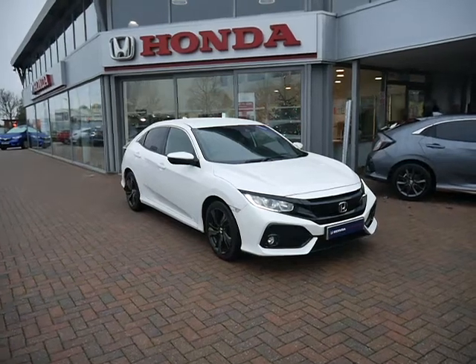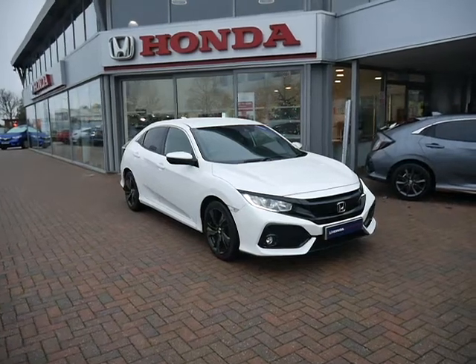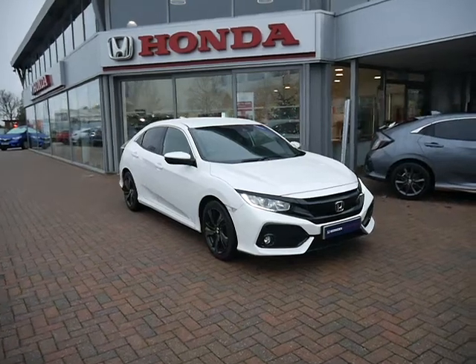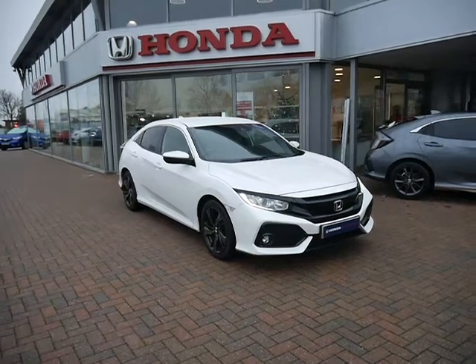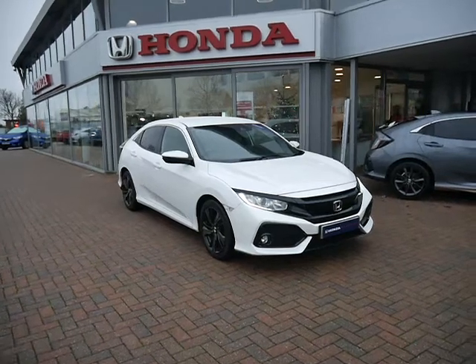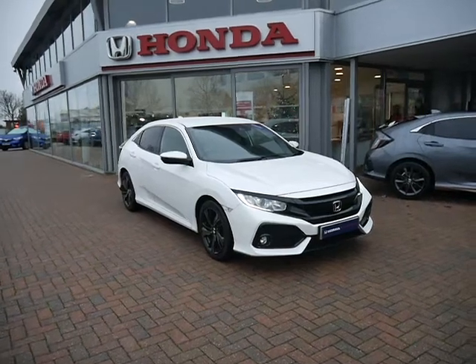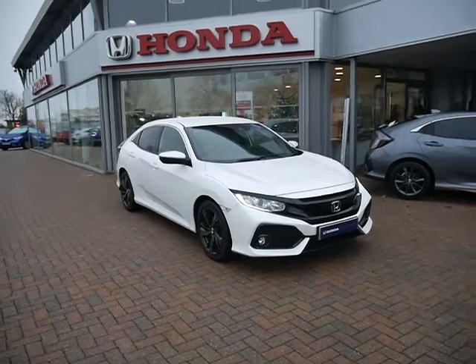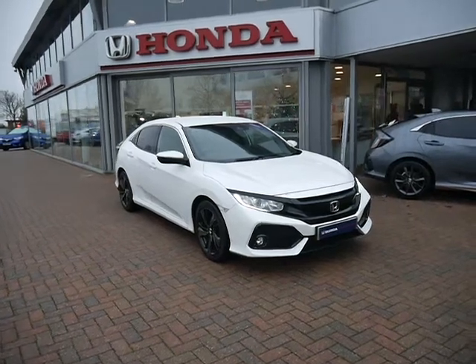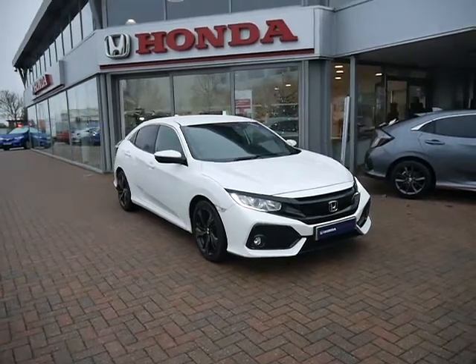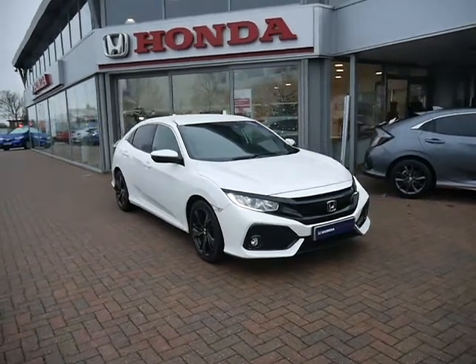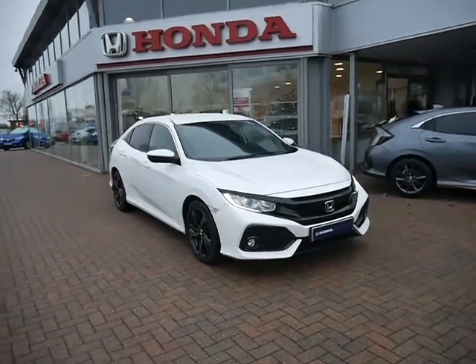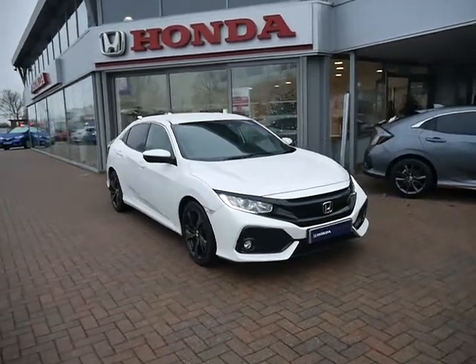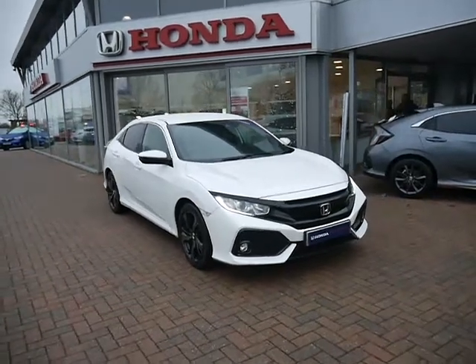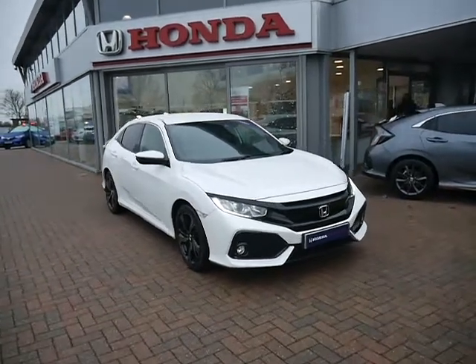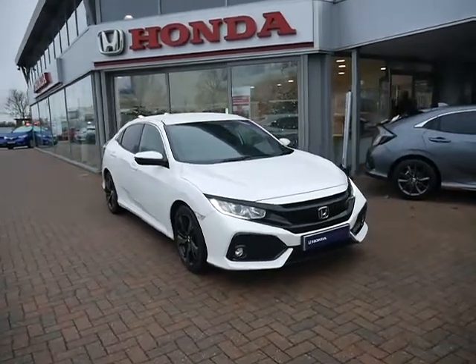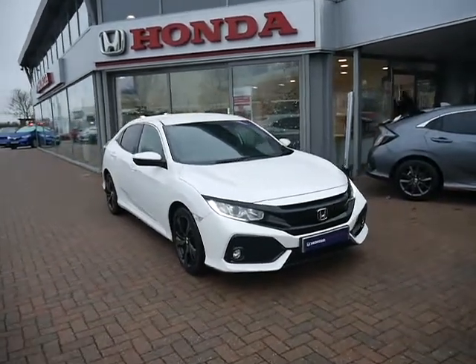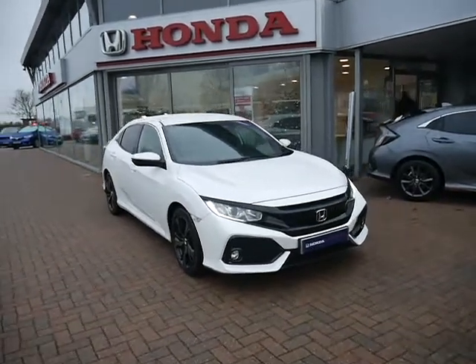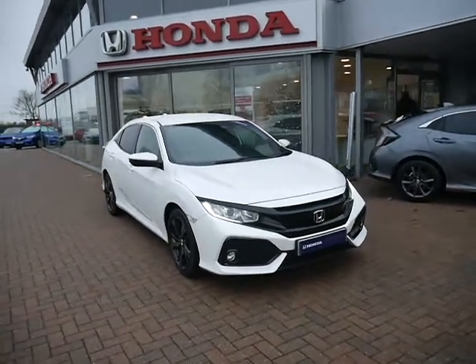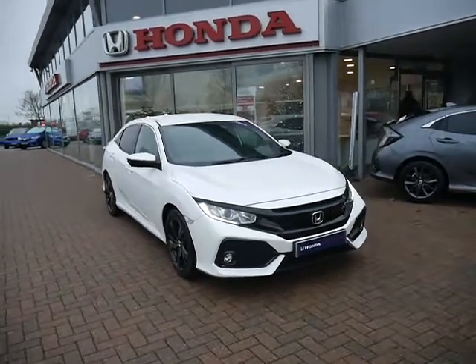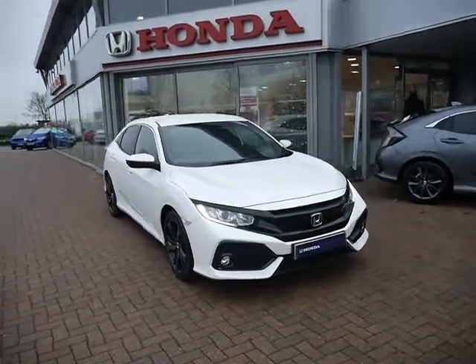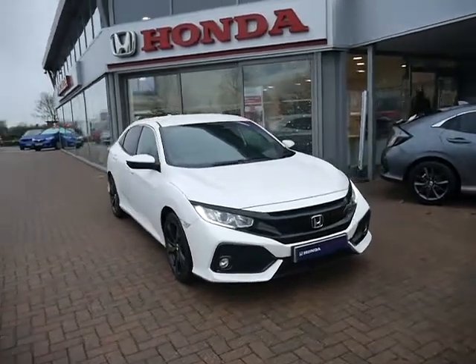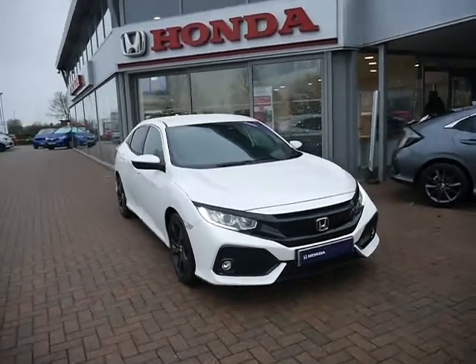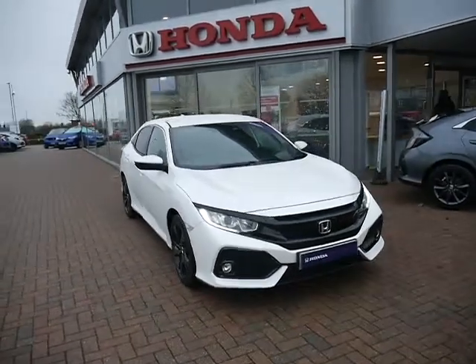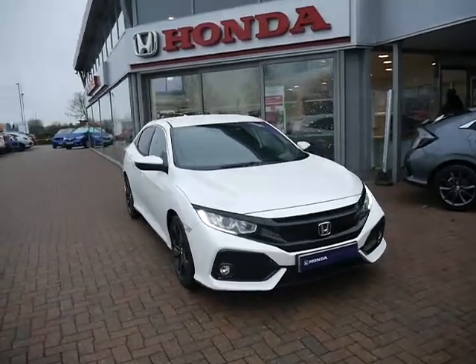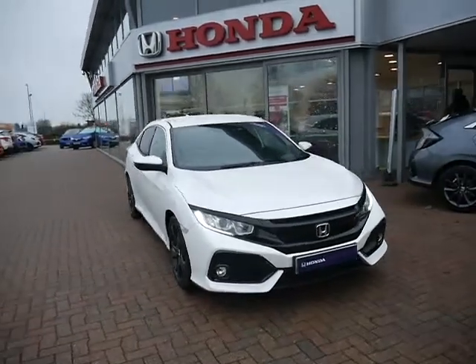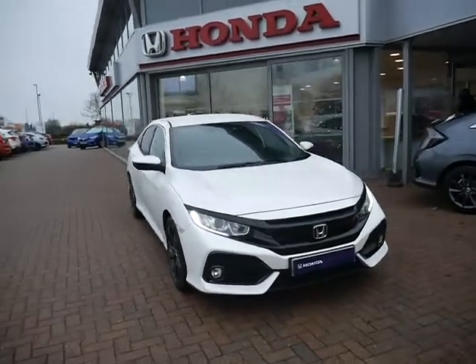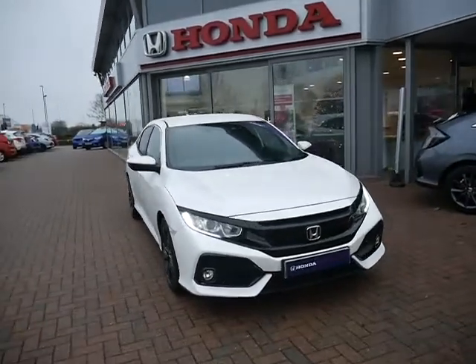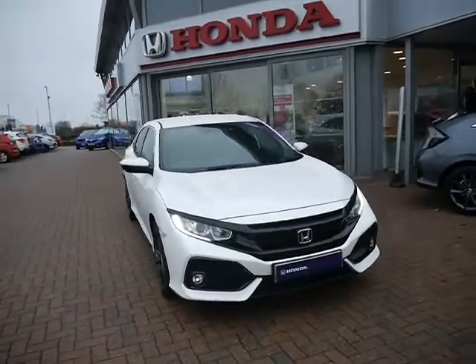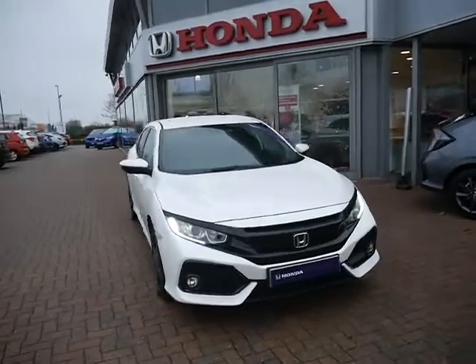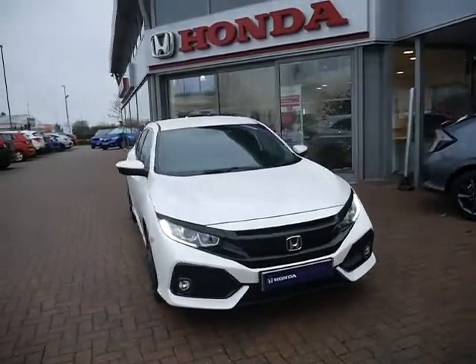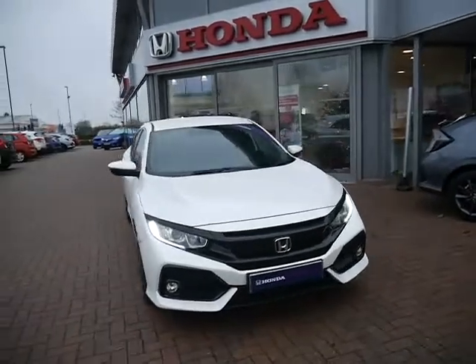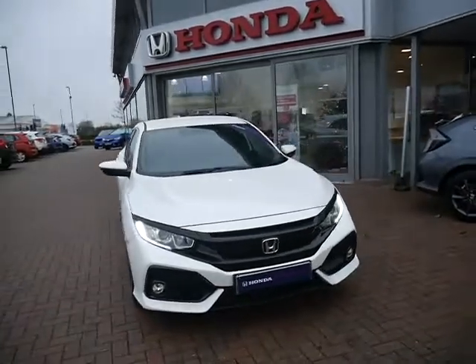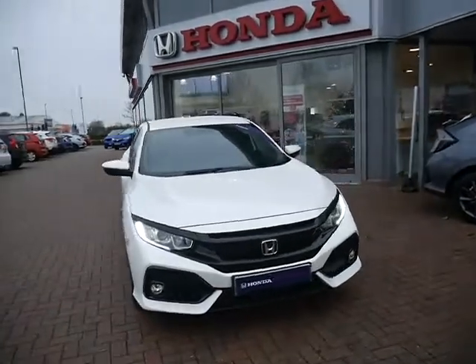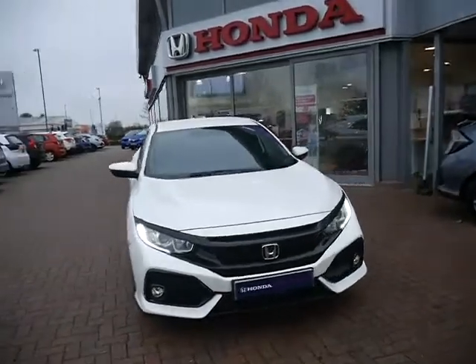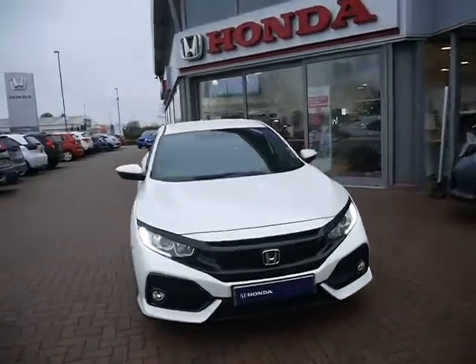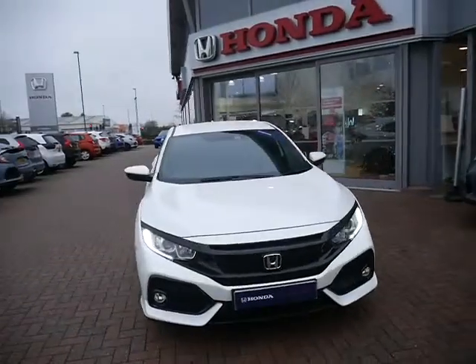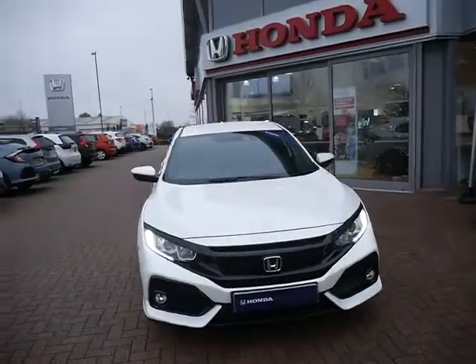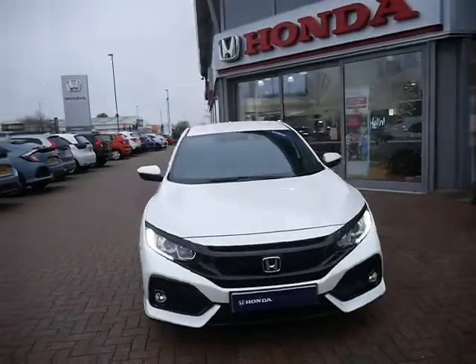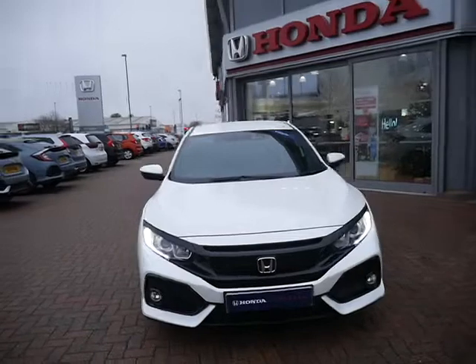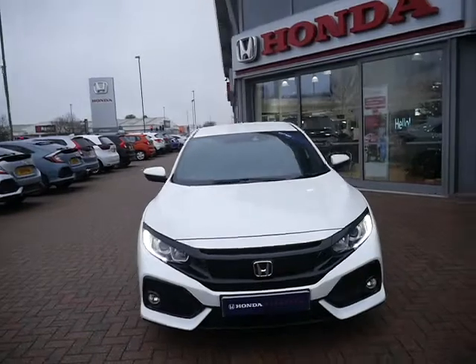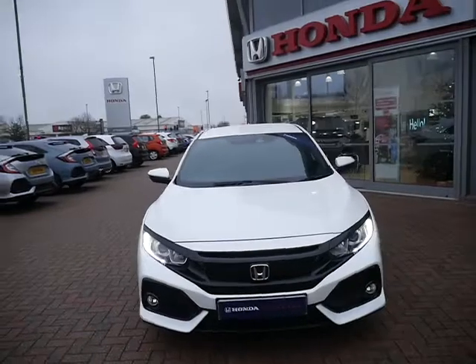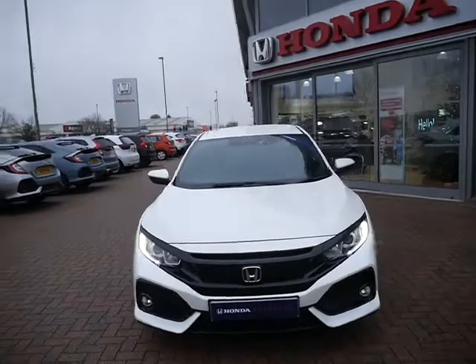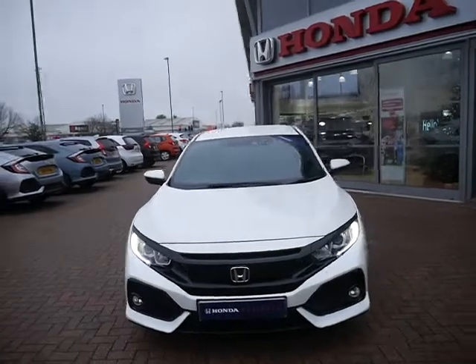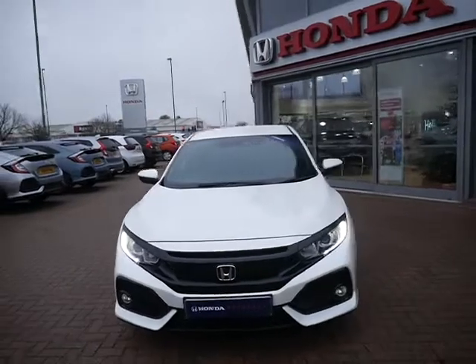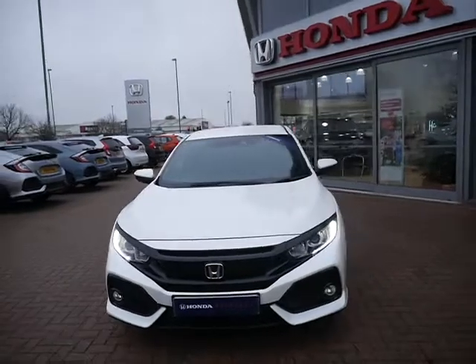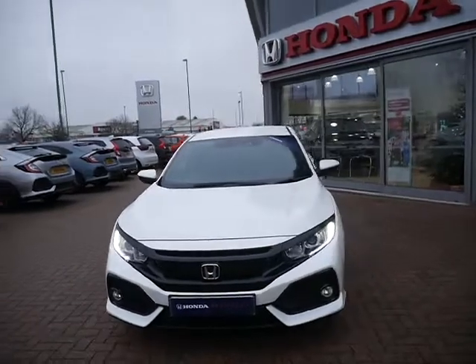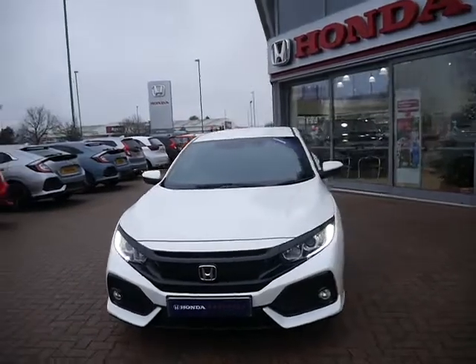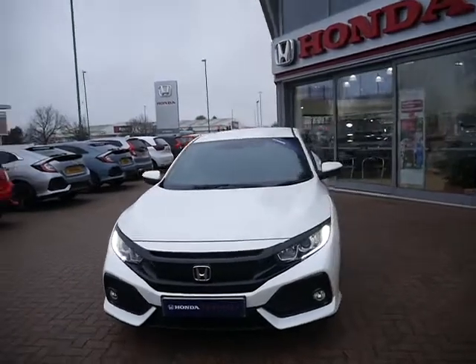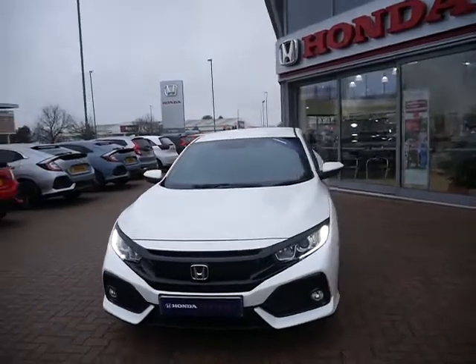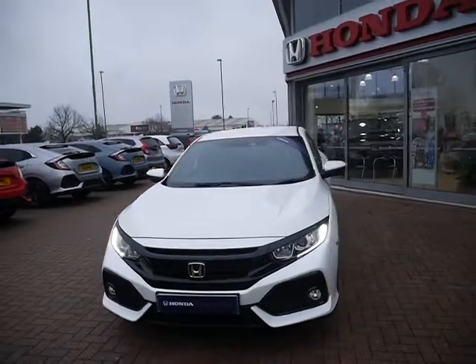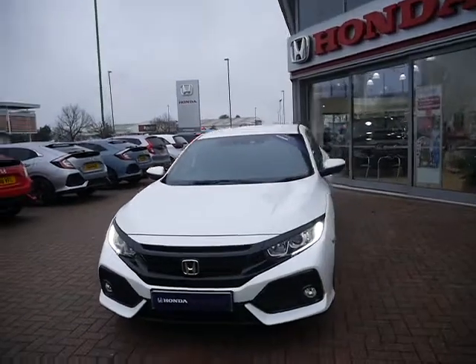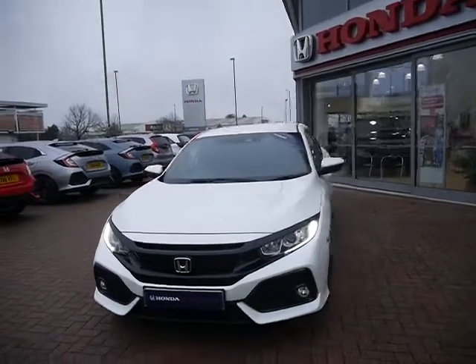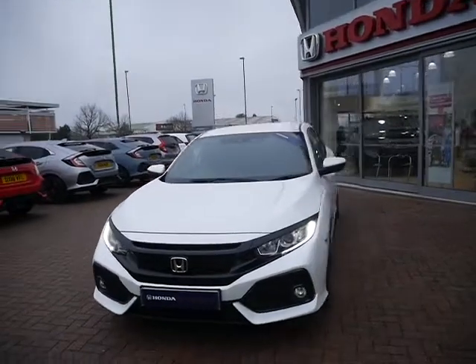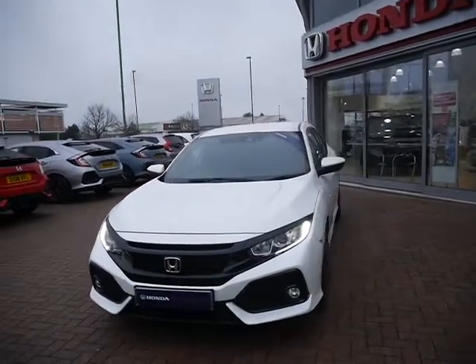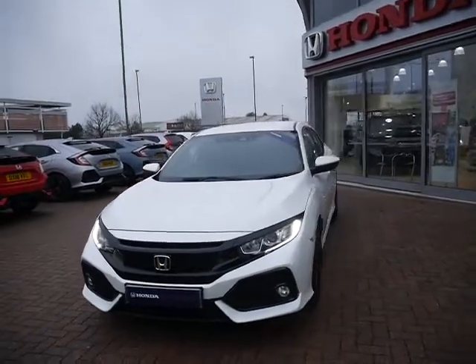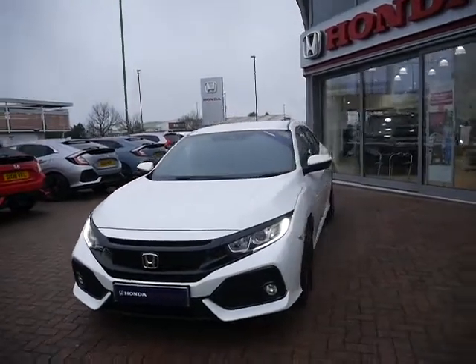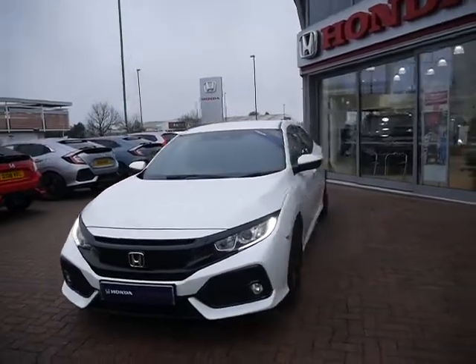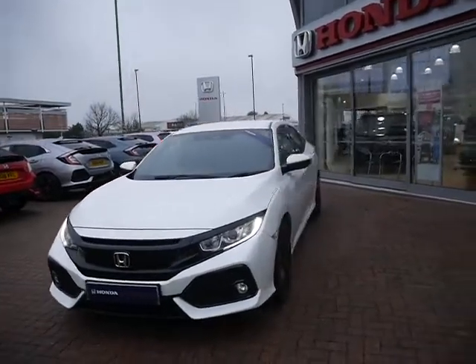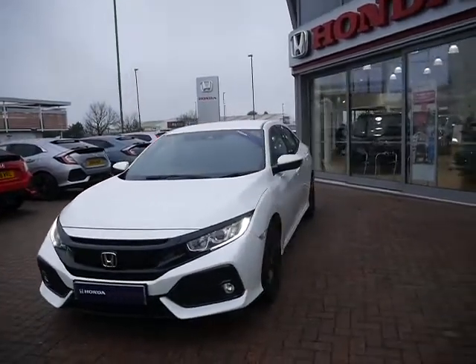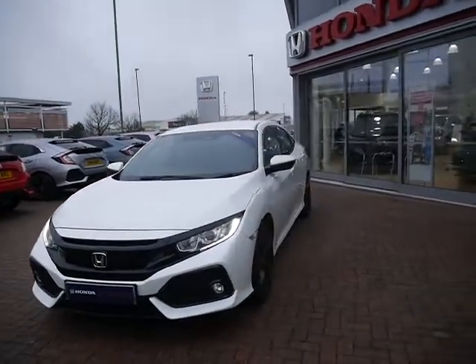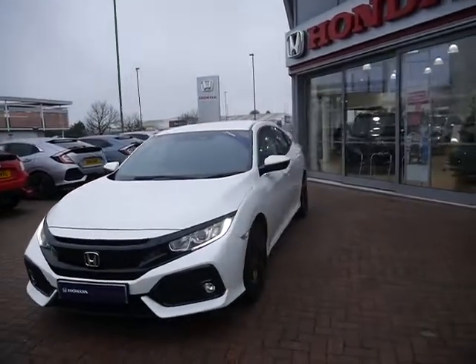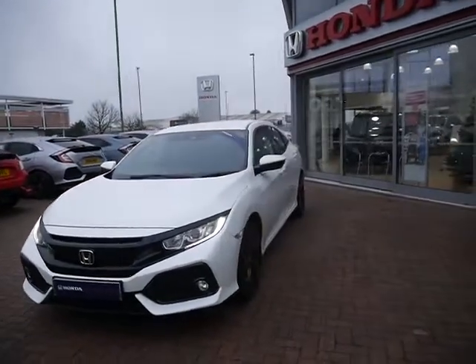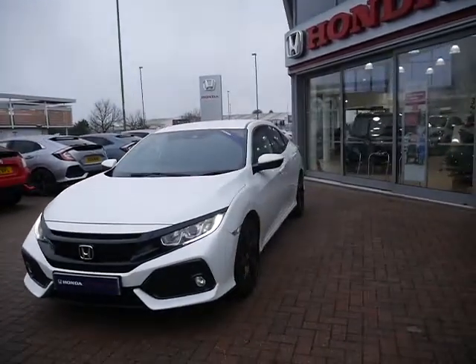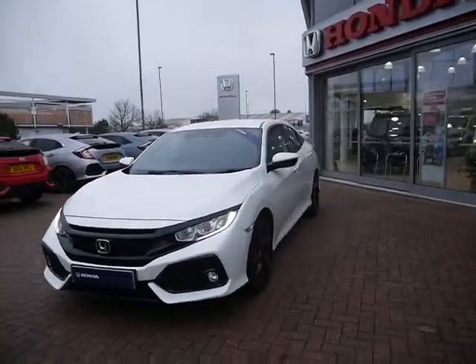Hello and welcome today to JT Hughes. Today we're showing you around this Honda Civic that we have. This is a 19 plate SR and it comes in this platinum white.